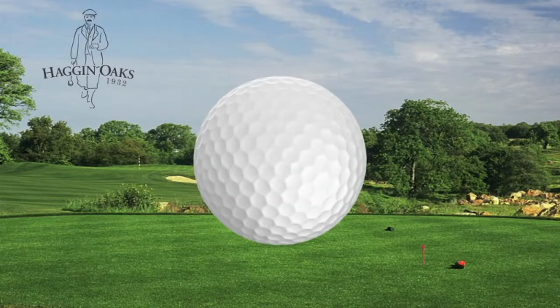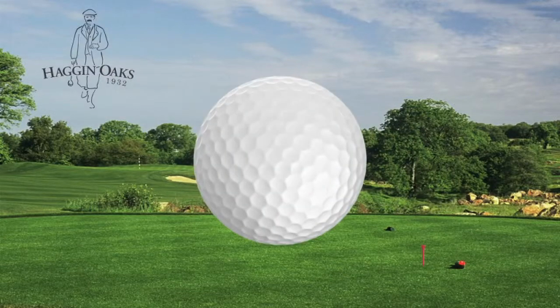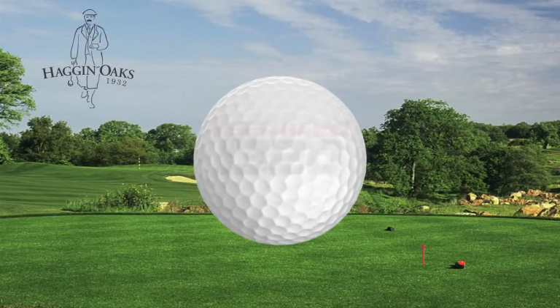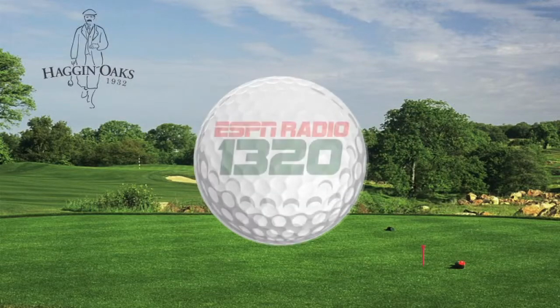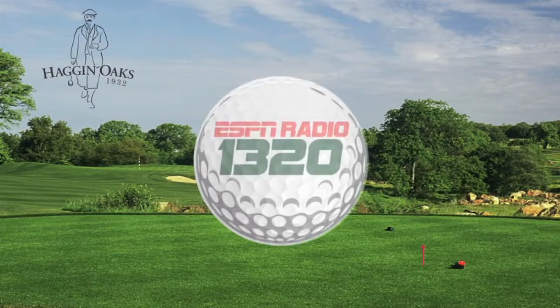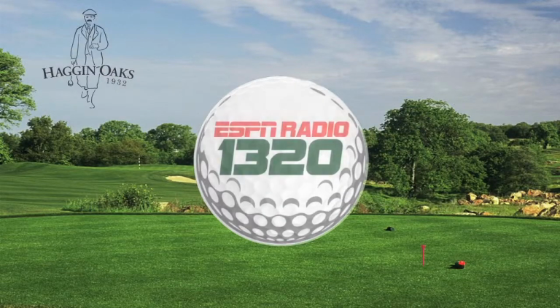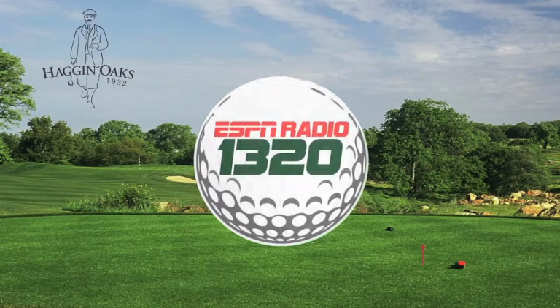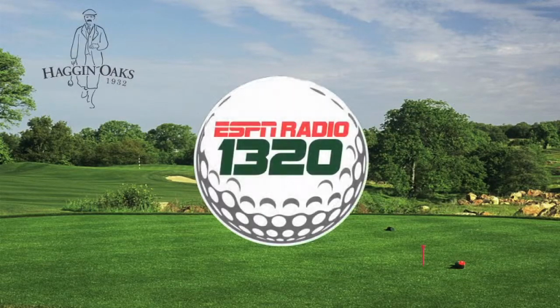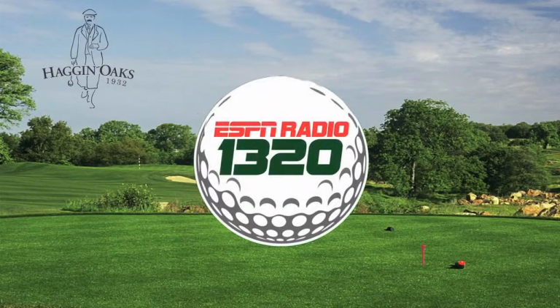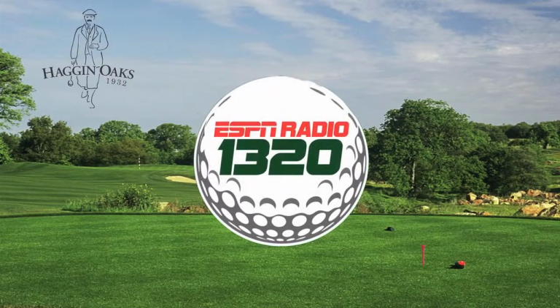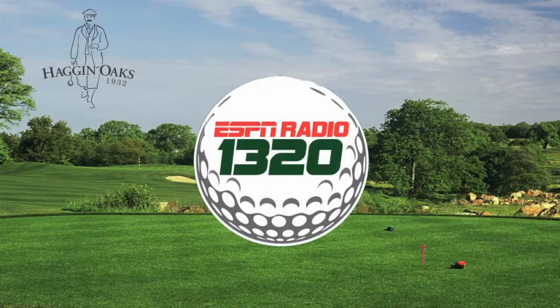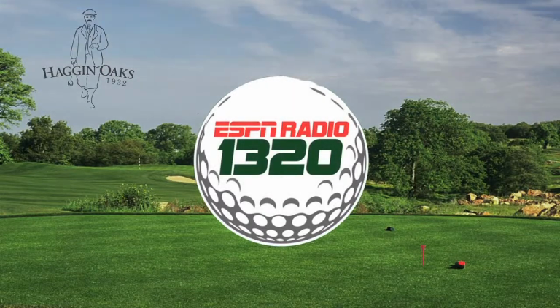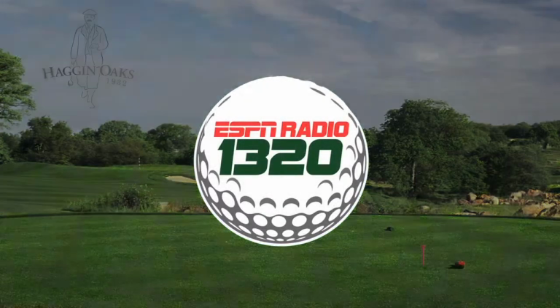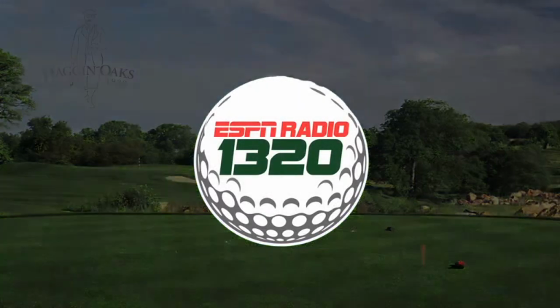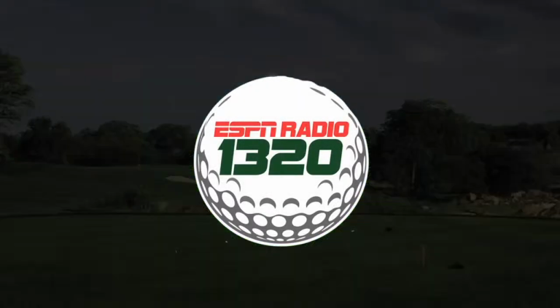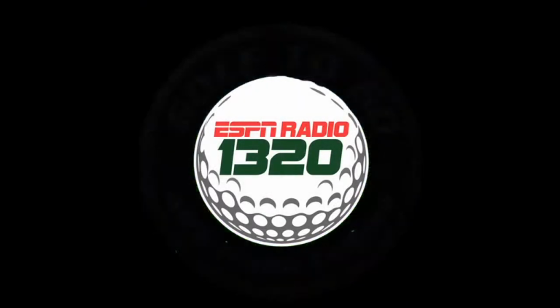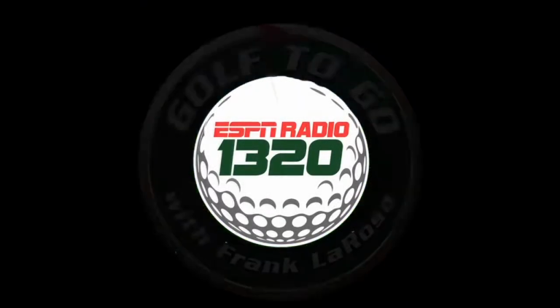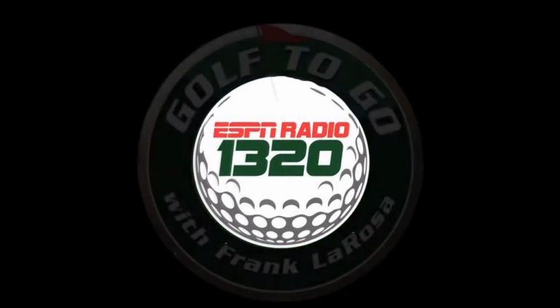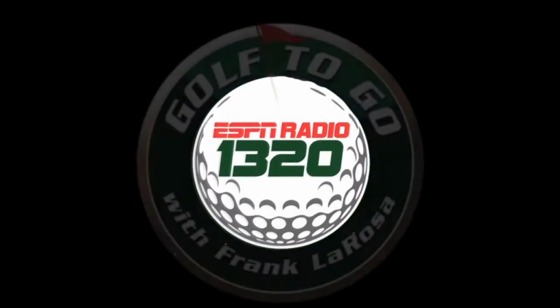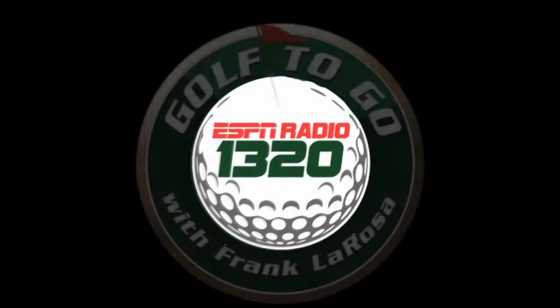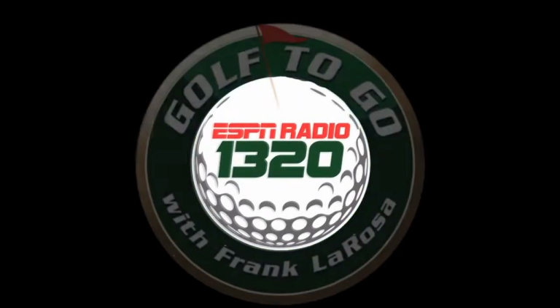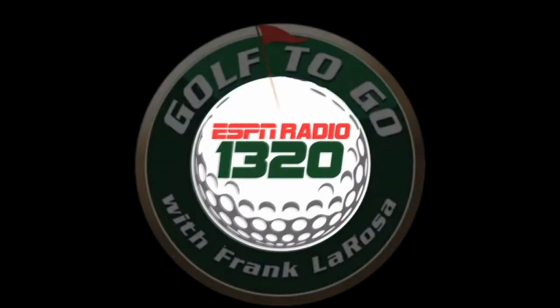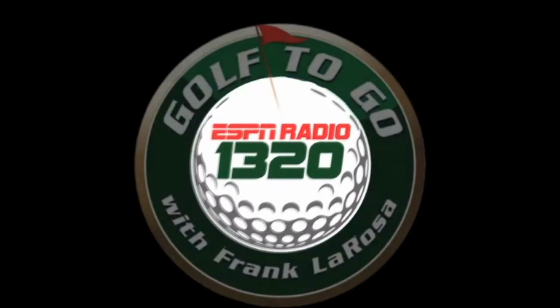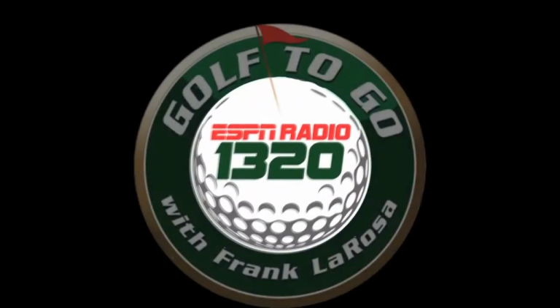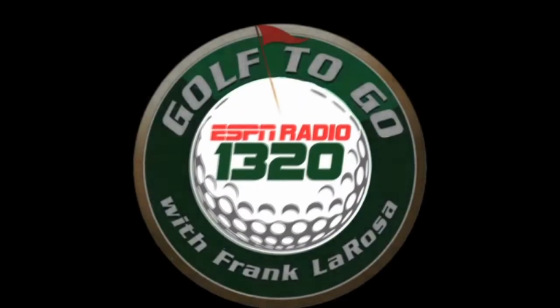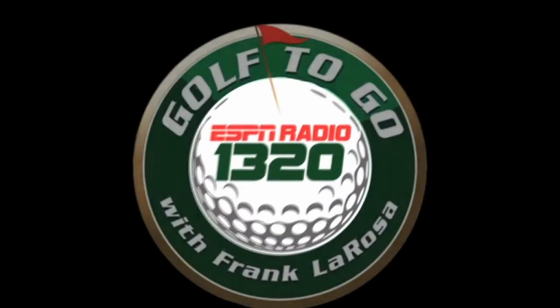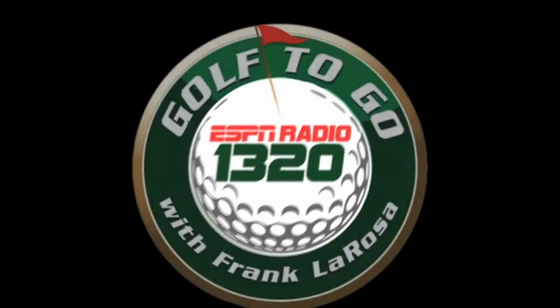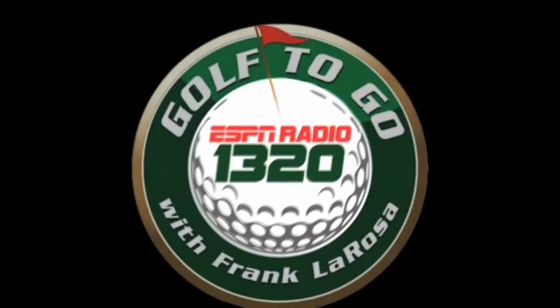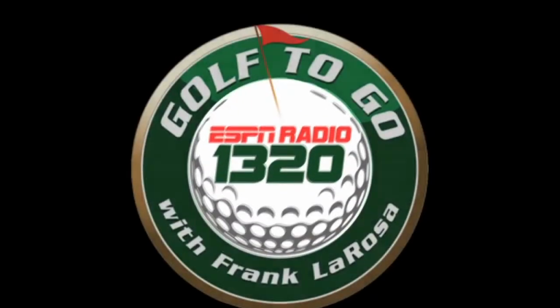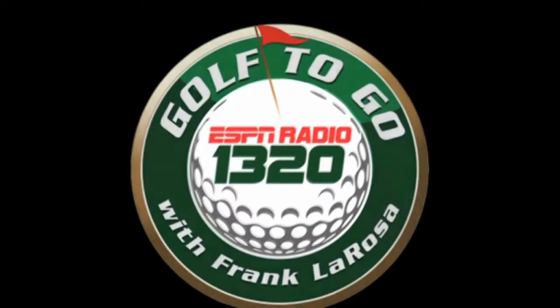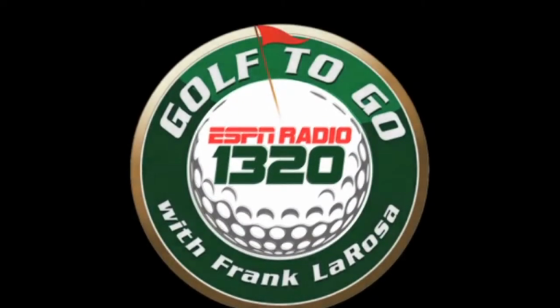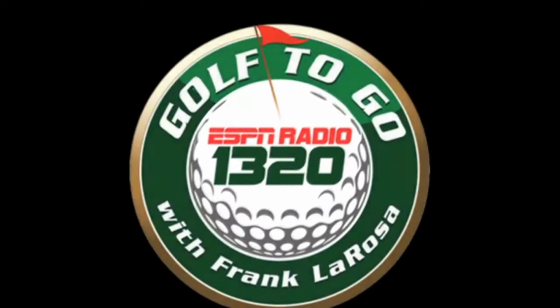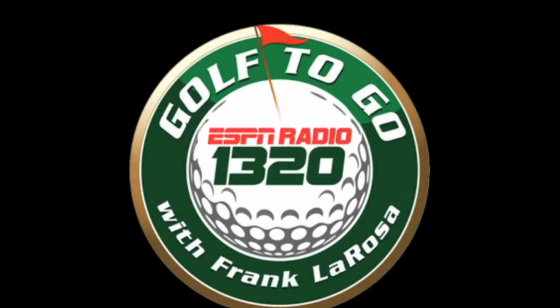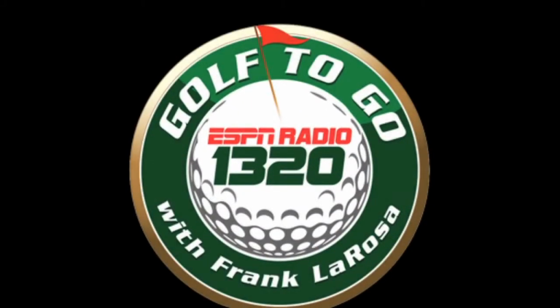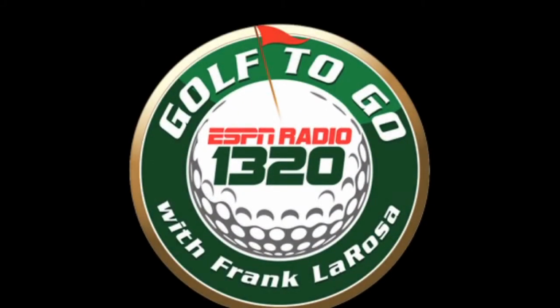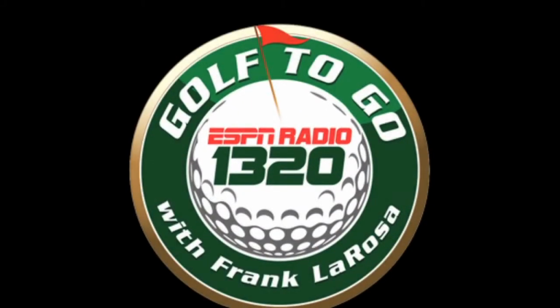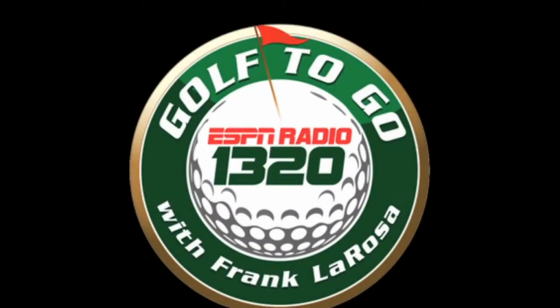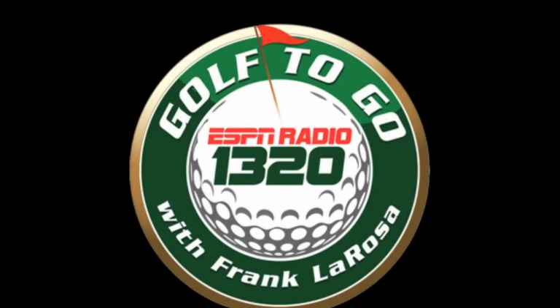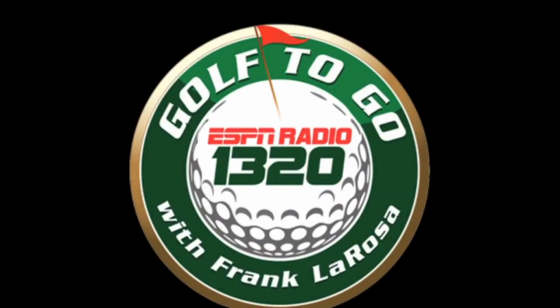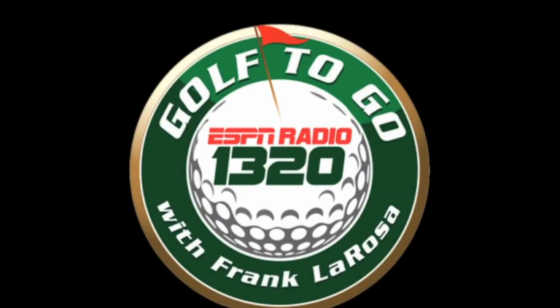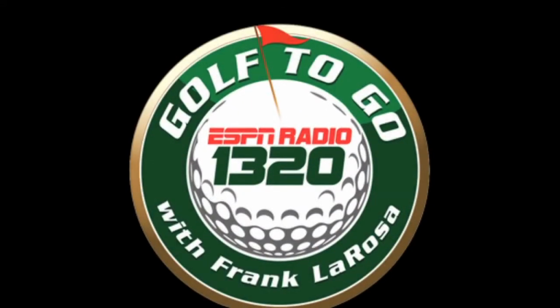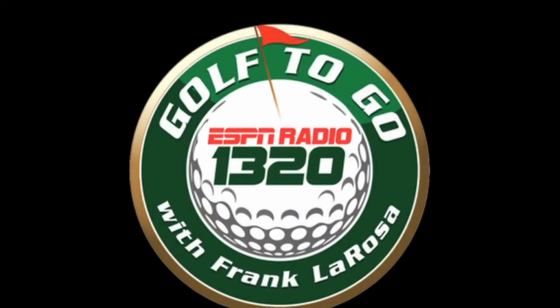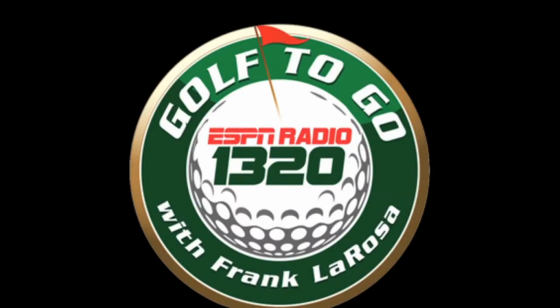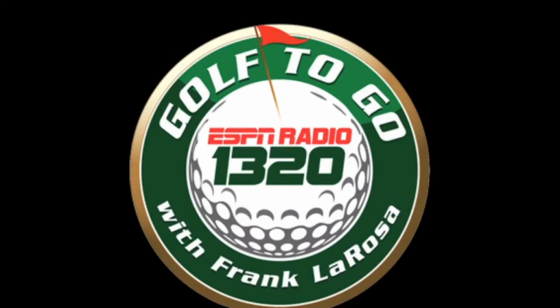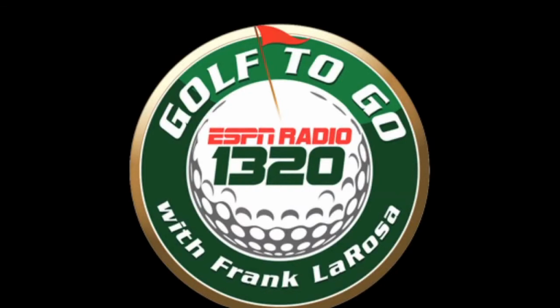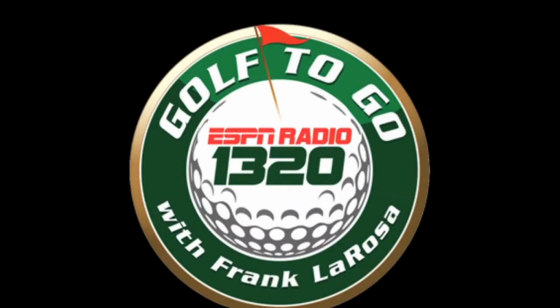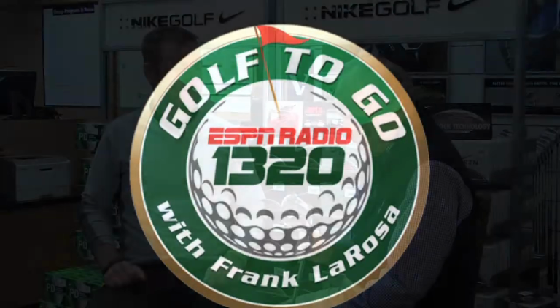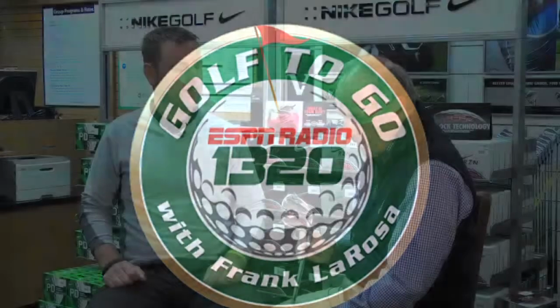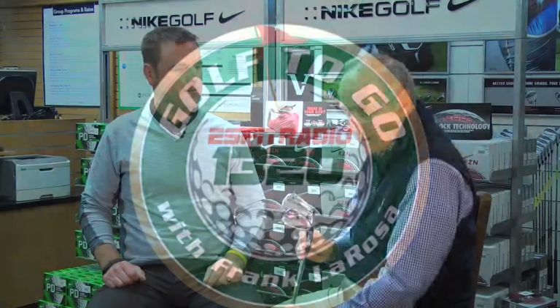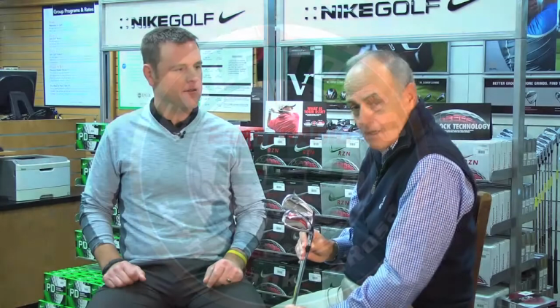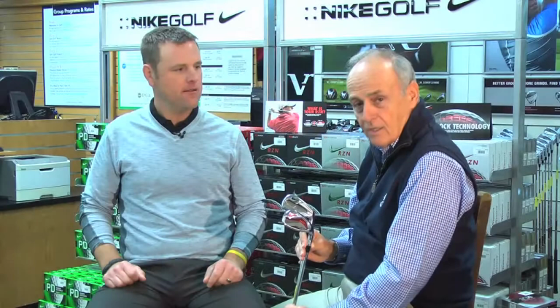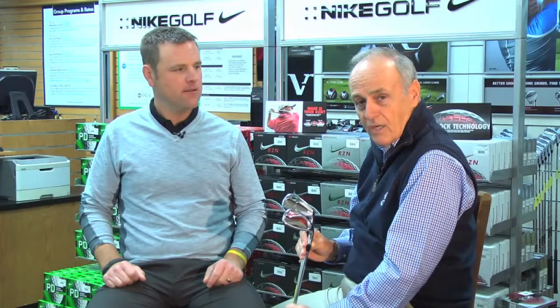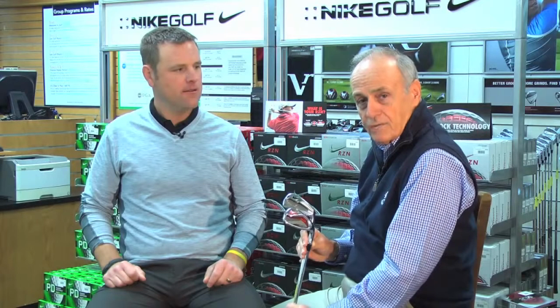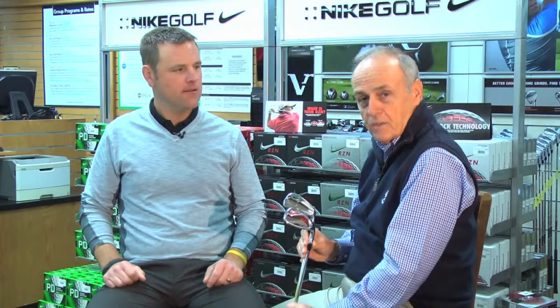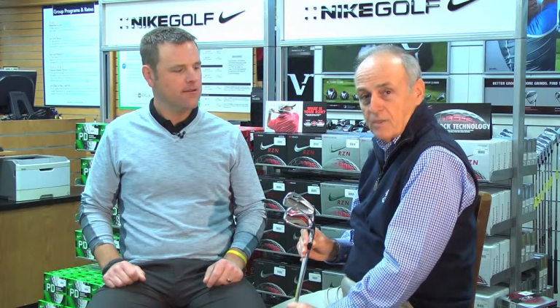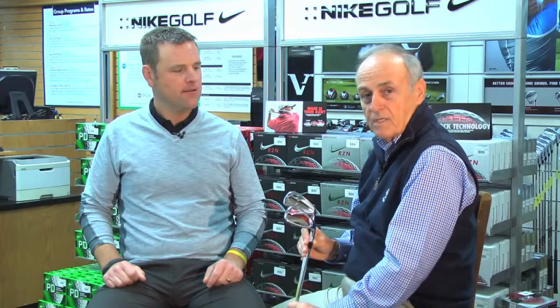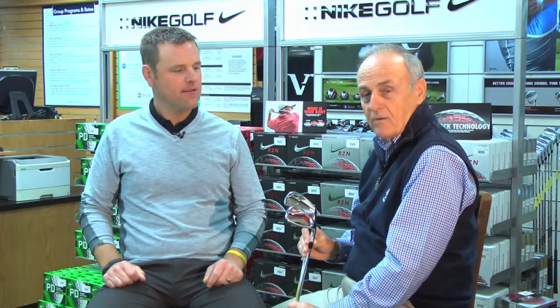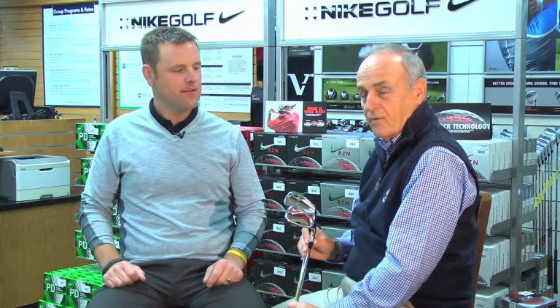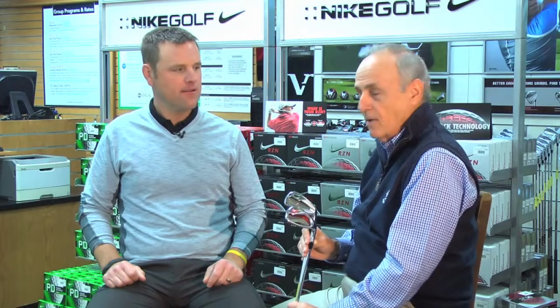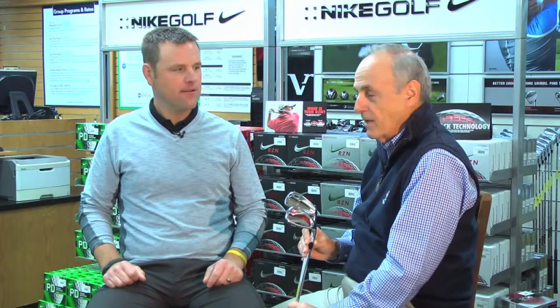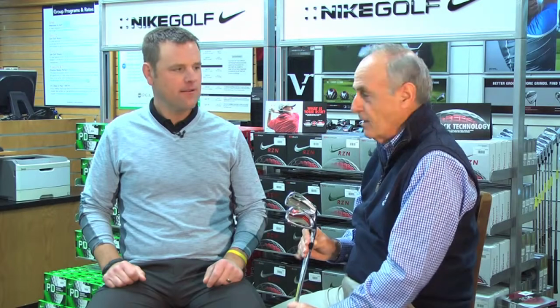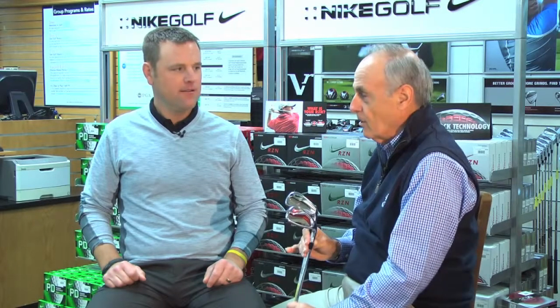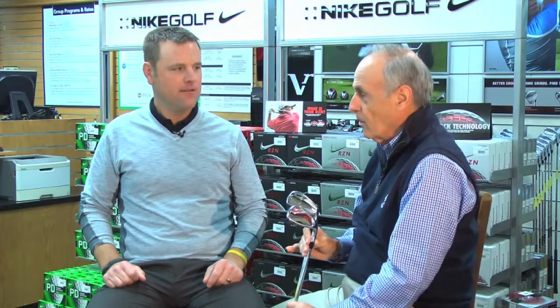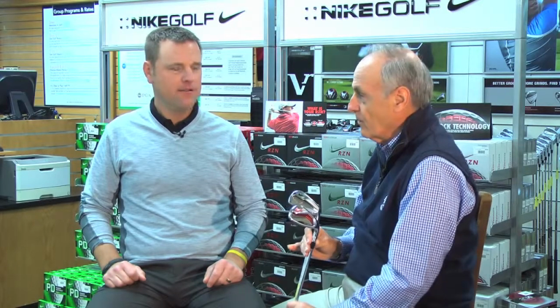Golf To Go is brought to you by the Hagen Oaks Golf Super Shop. Here's Frank La Rosa. Jeff Stewart's here from Nike Golf.